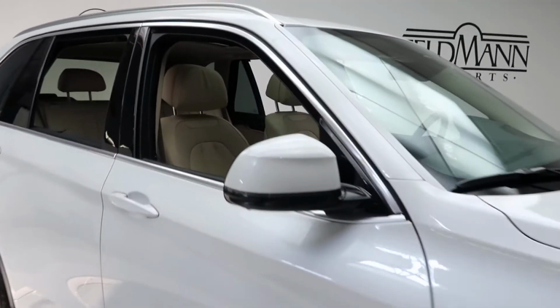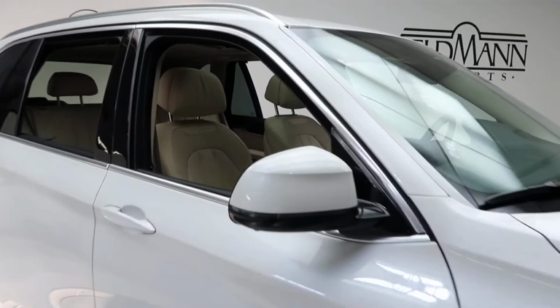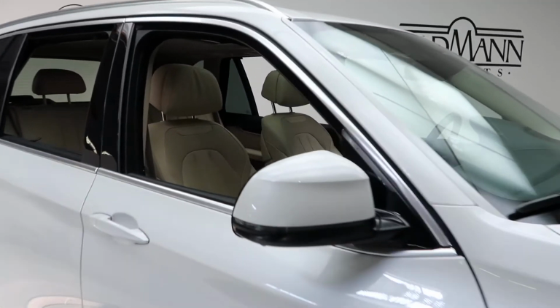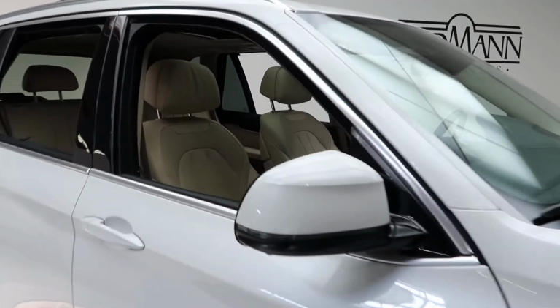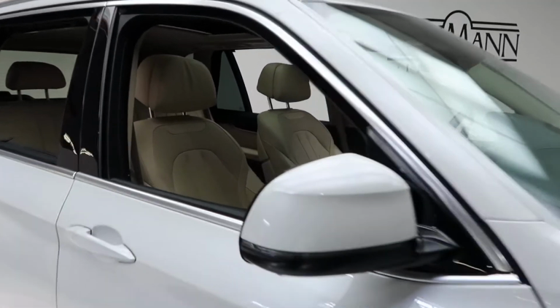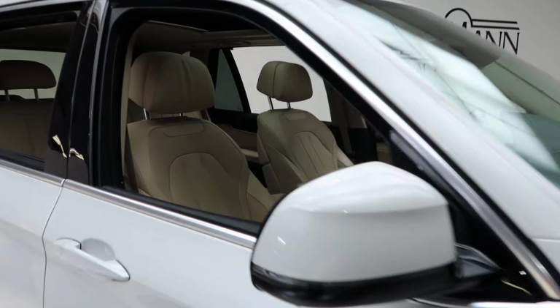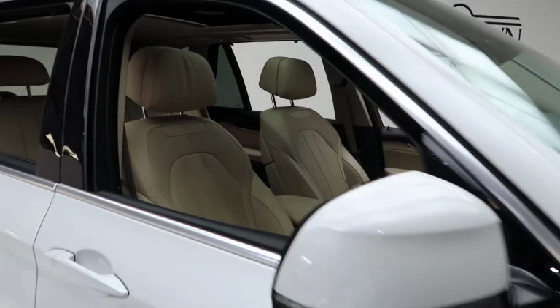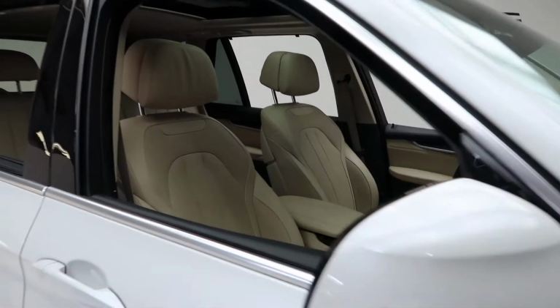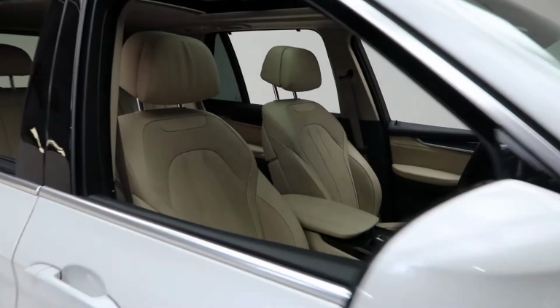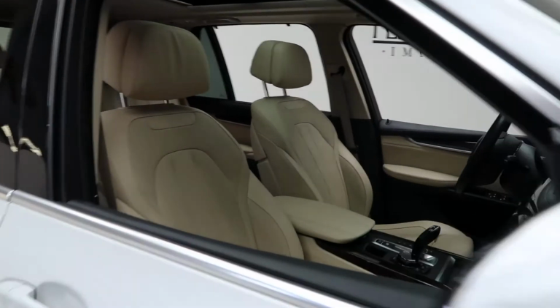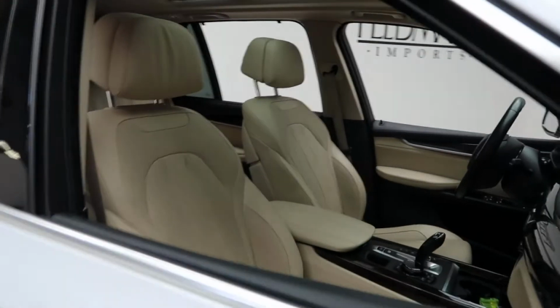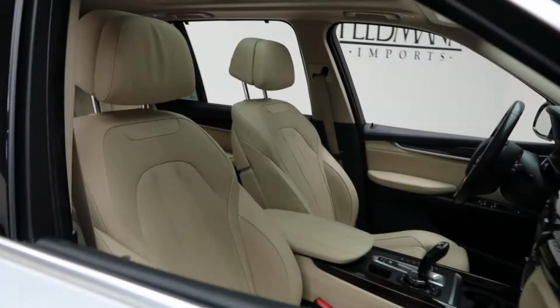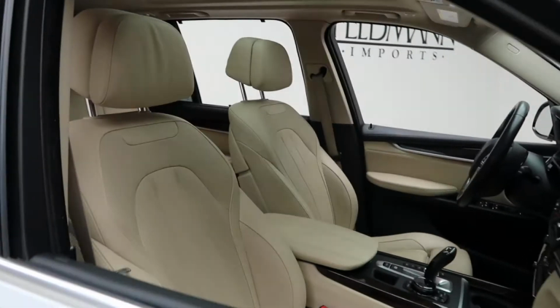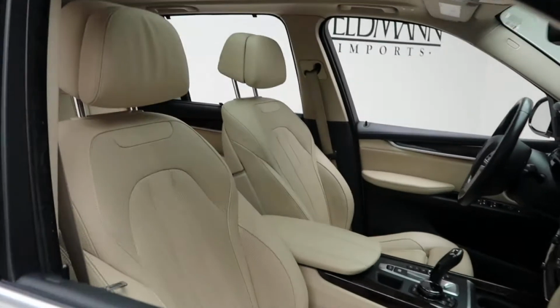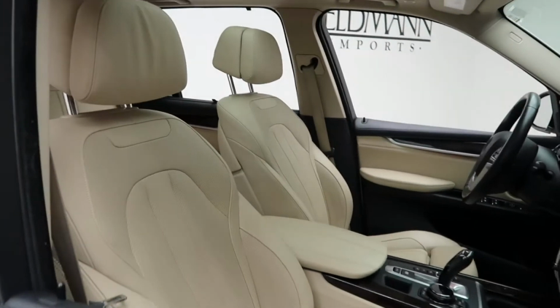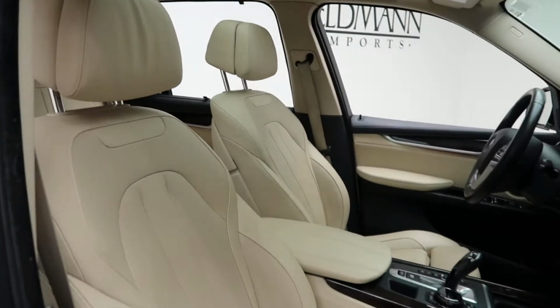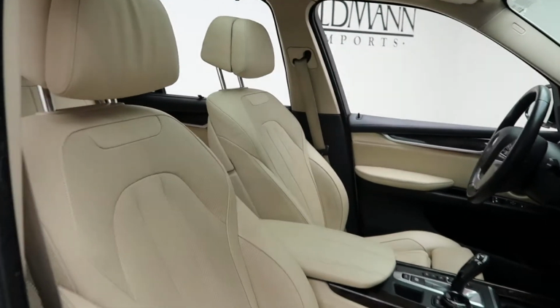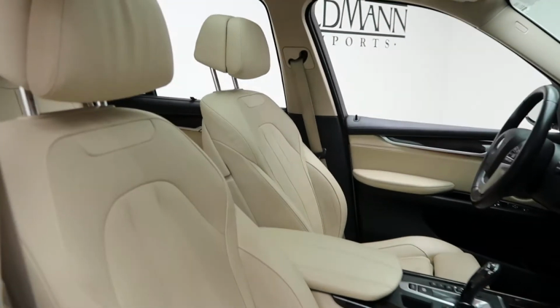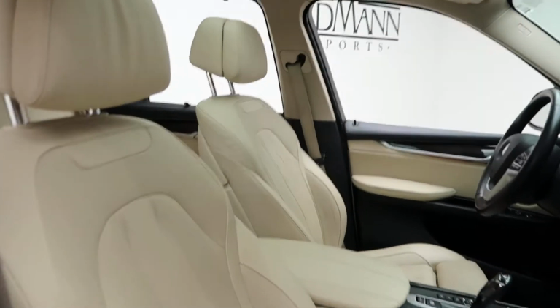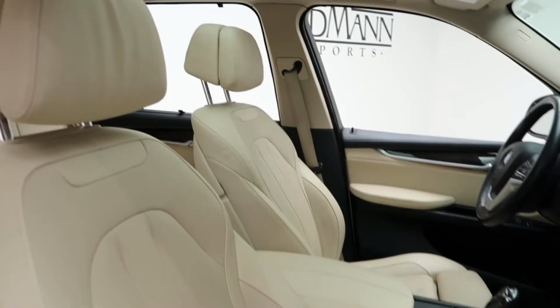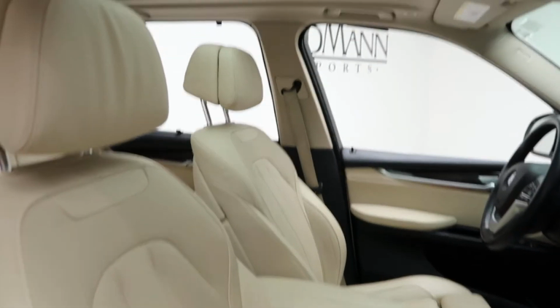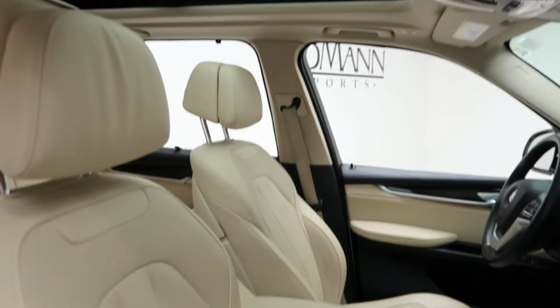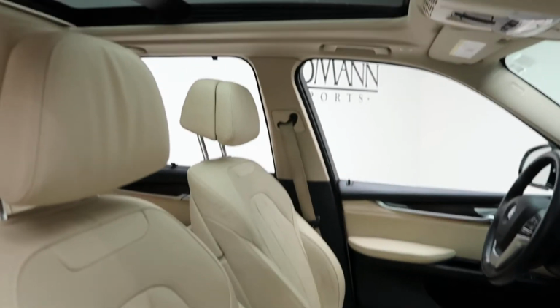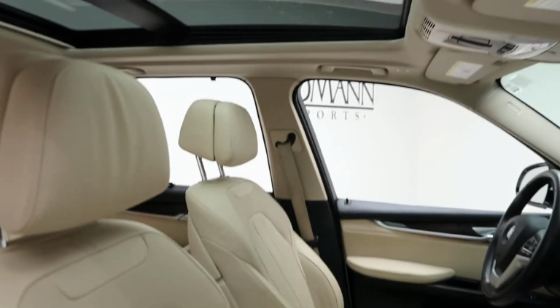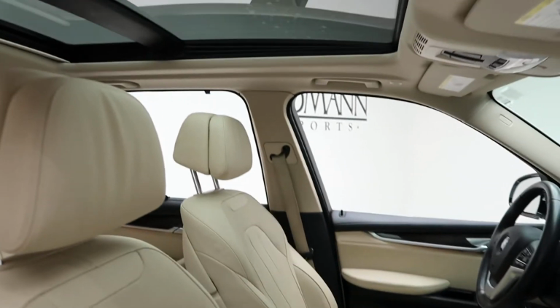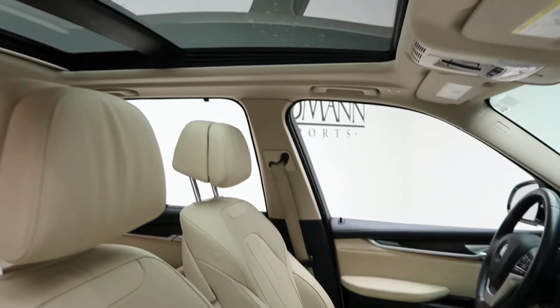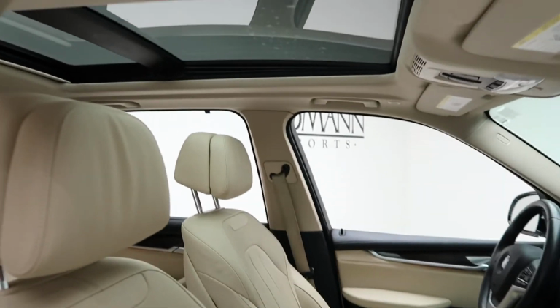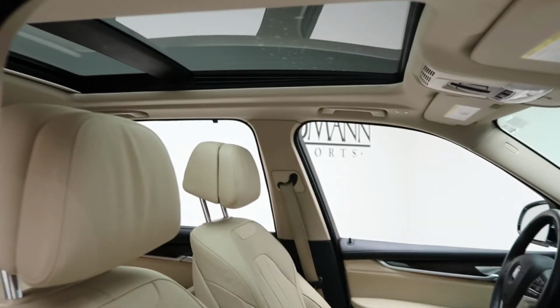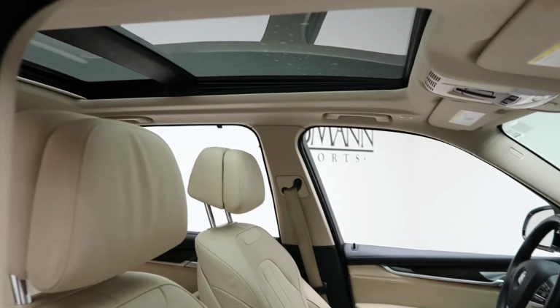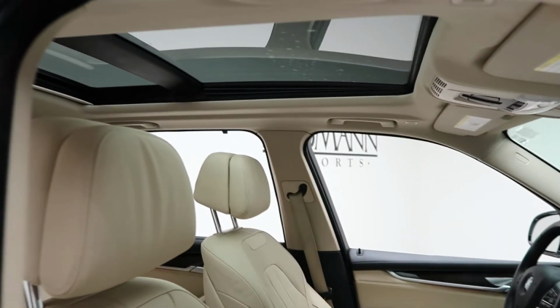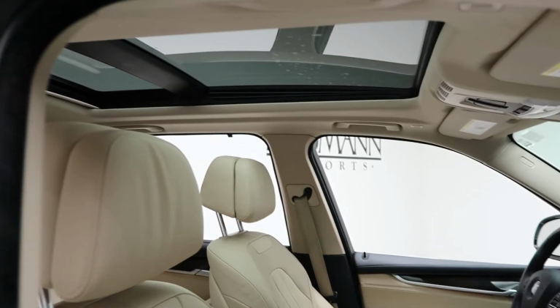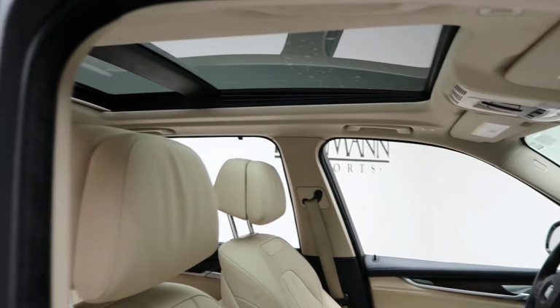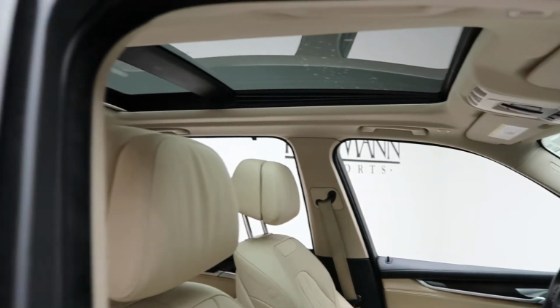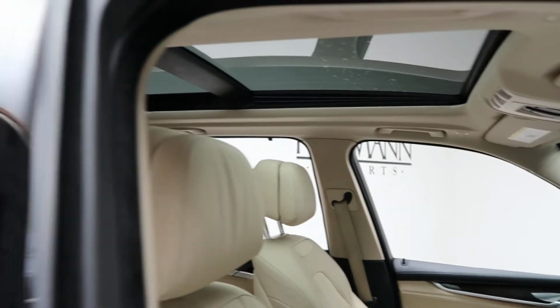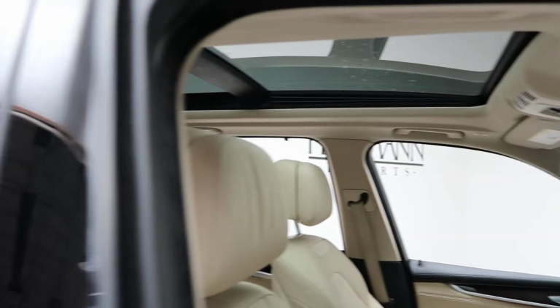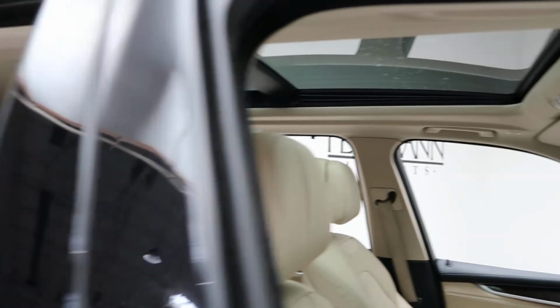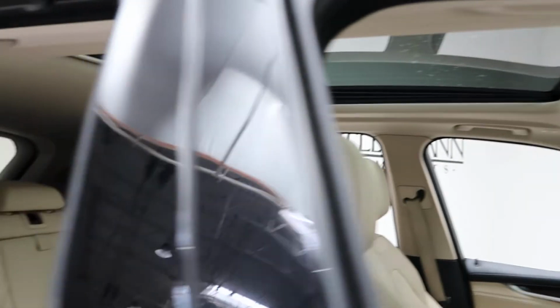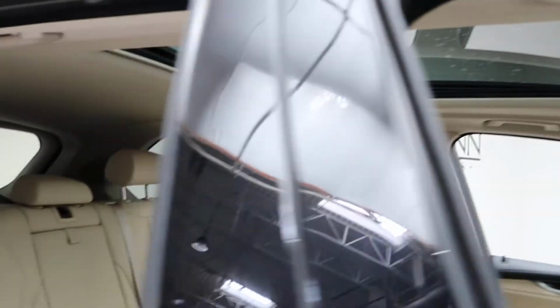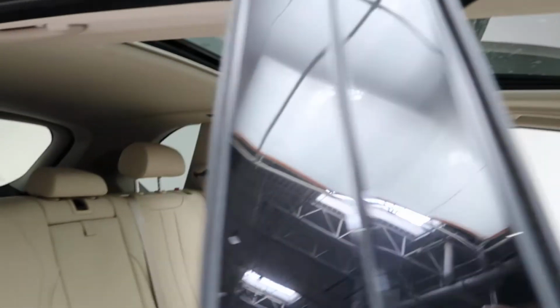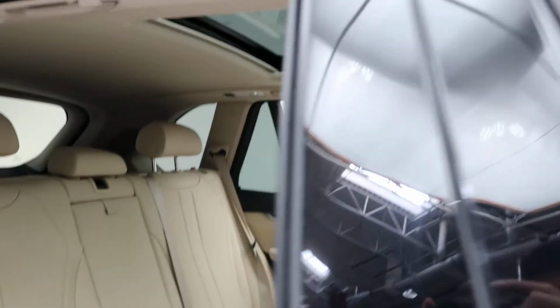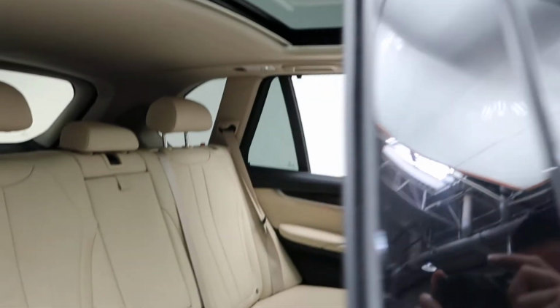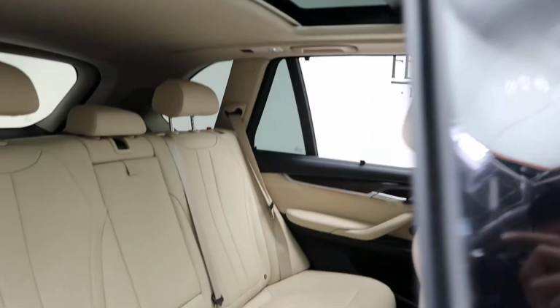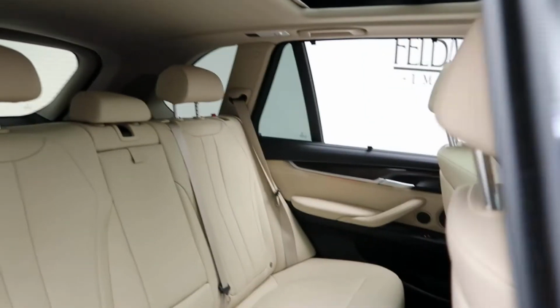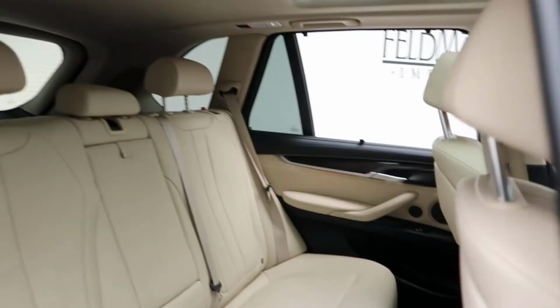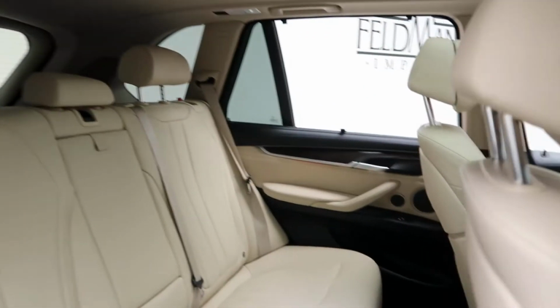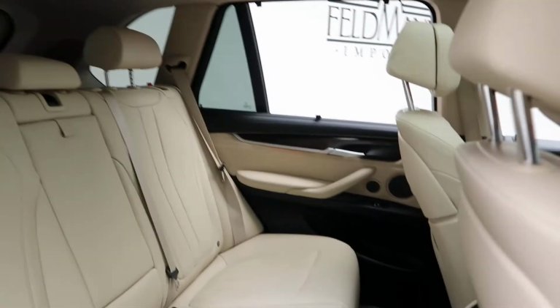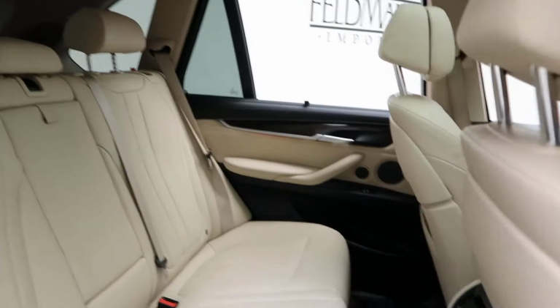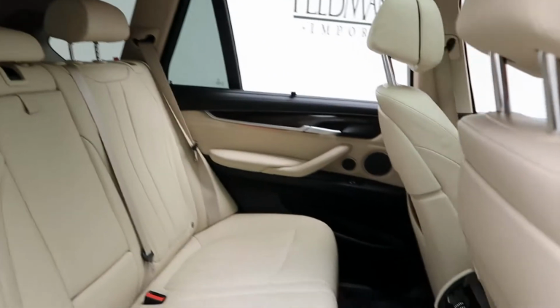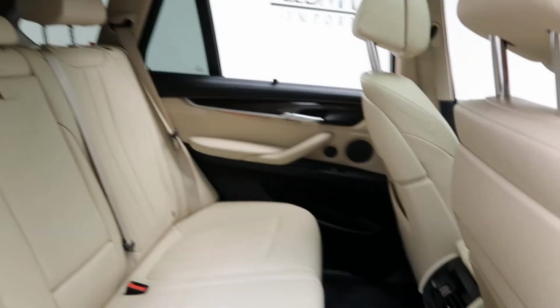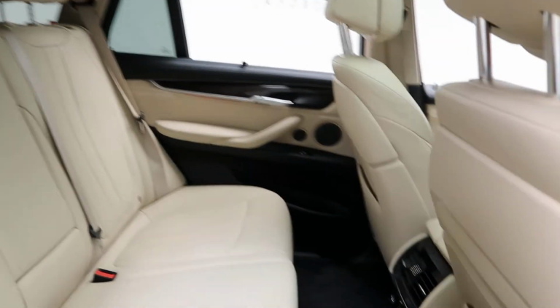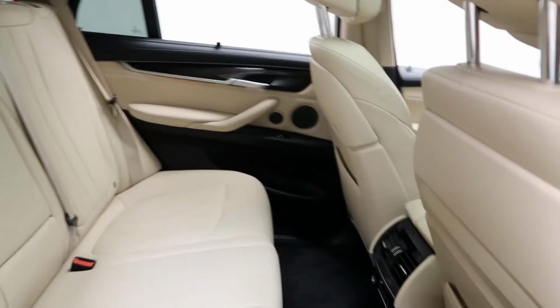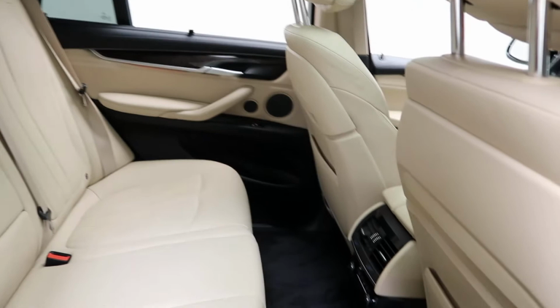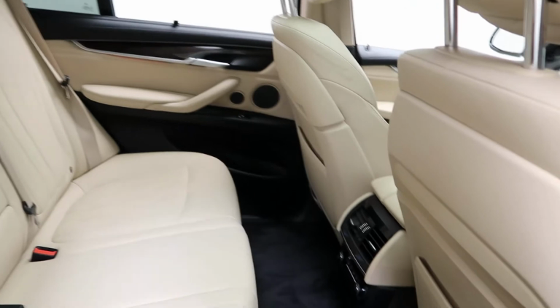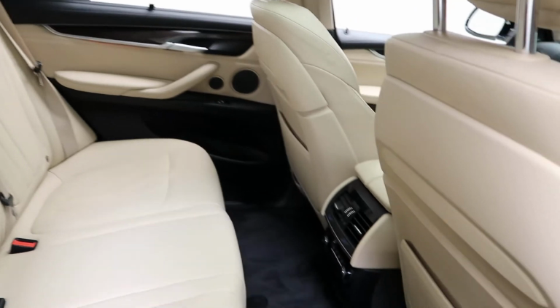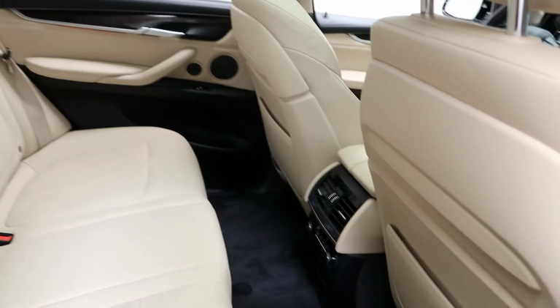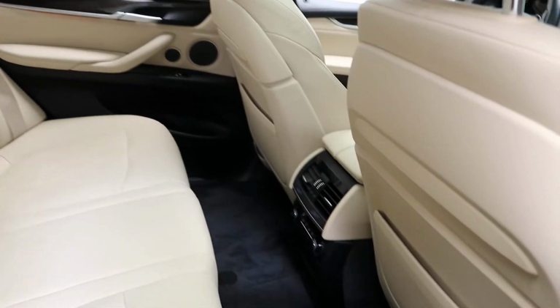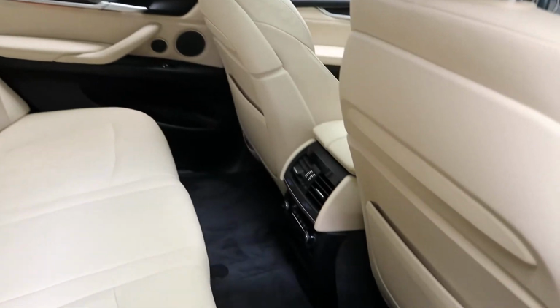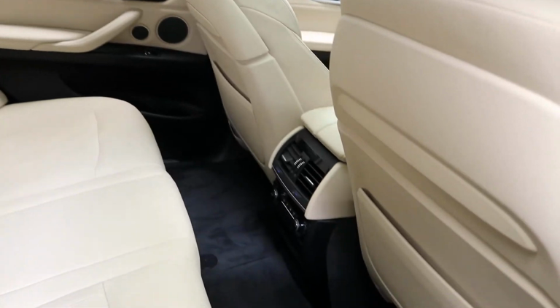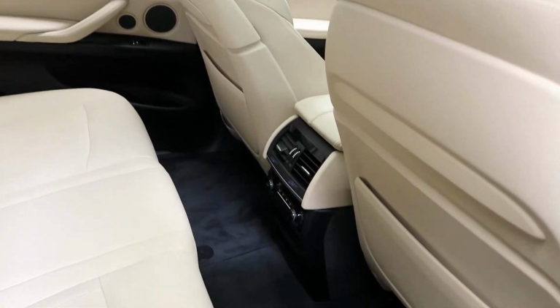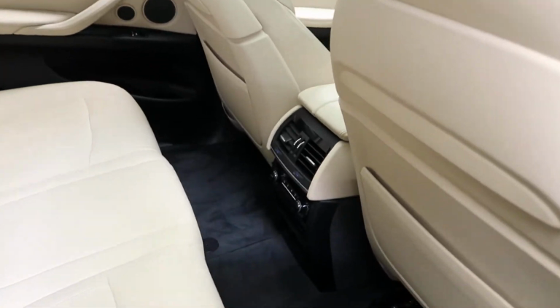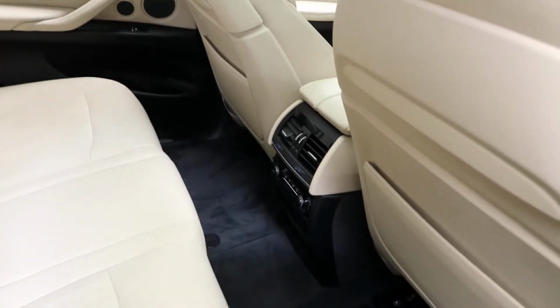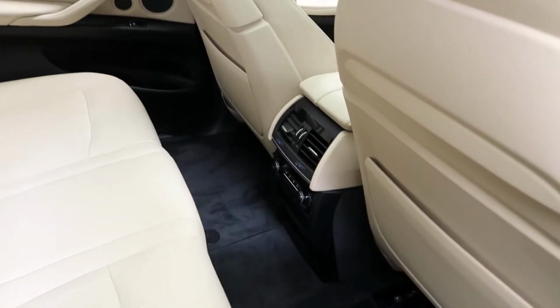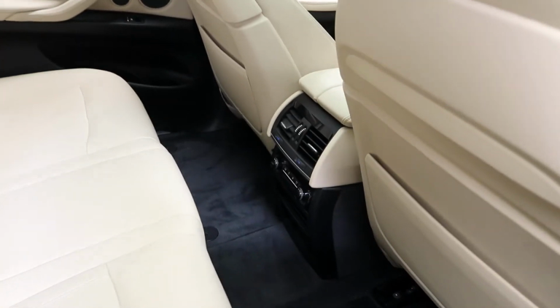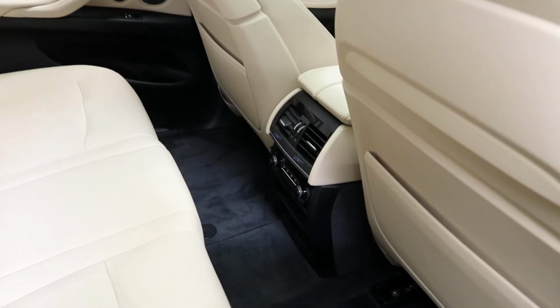Inside we've got a tan leather interior, panorama sunroof, and rear climate controls.